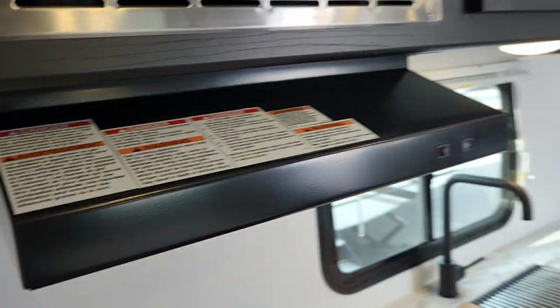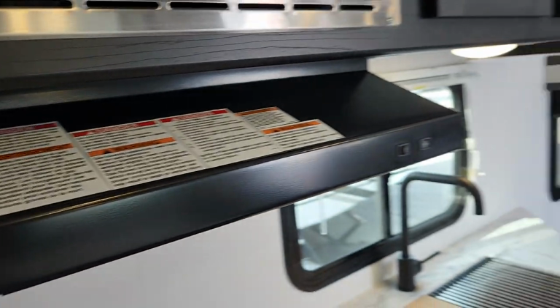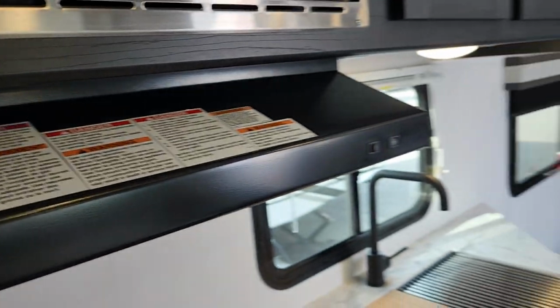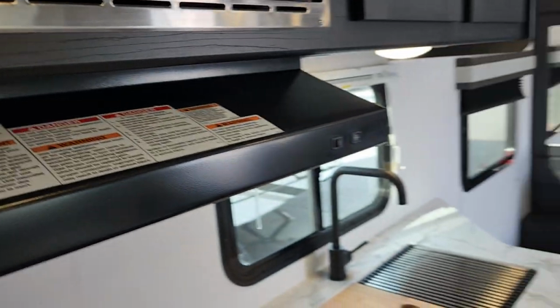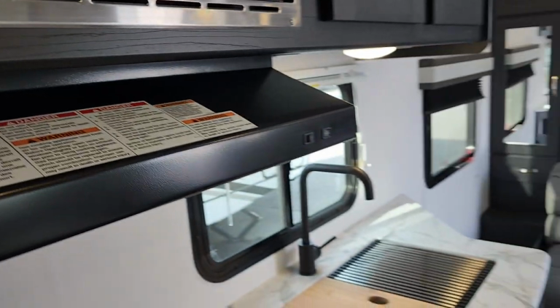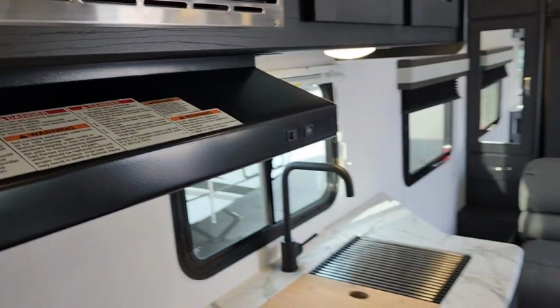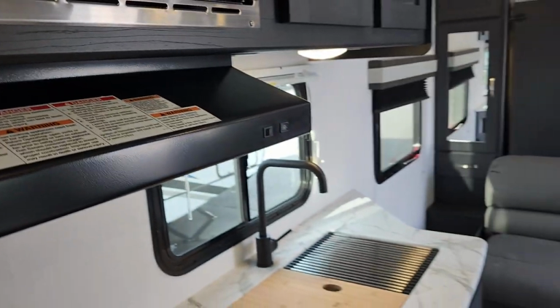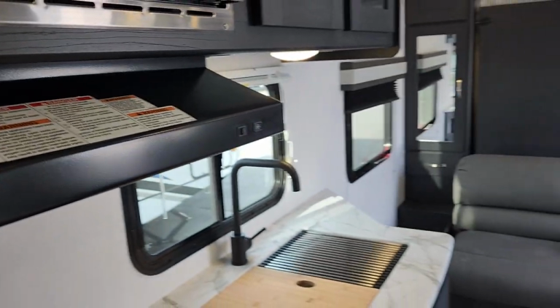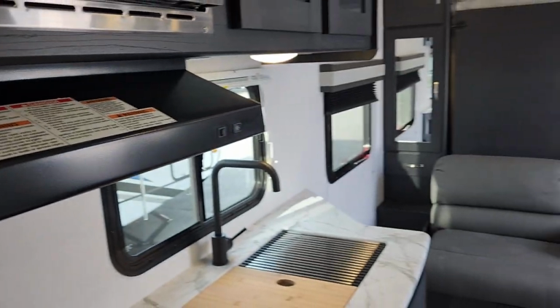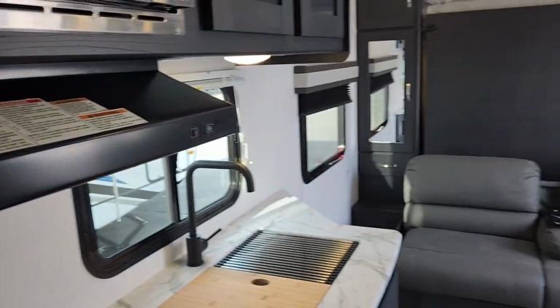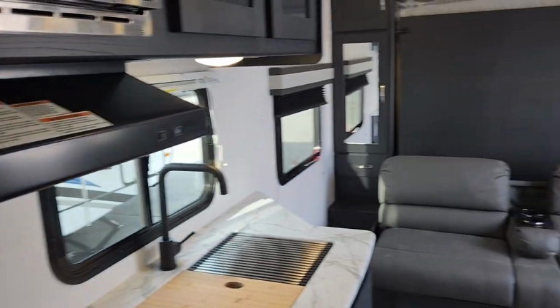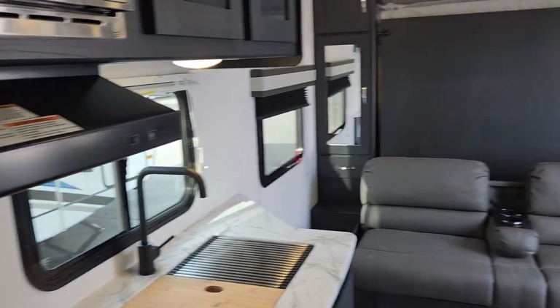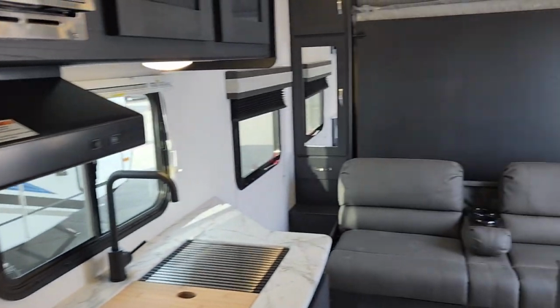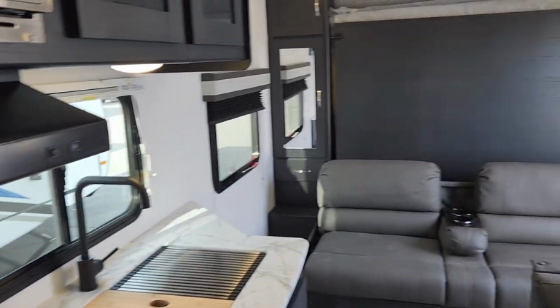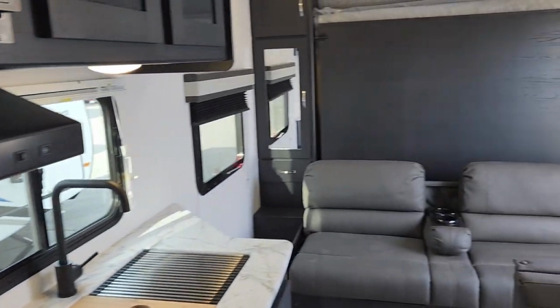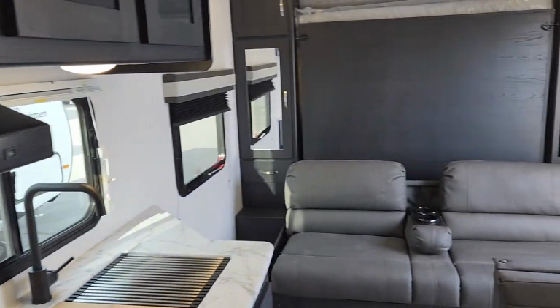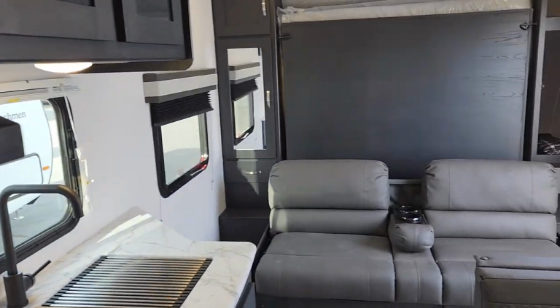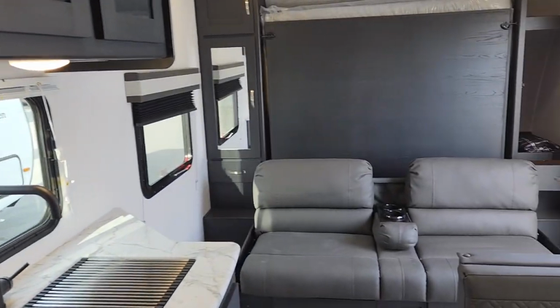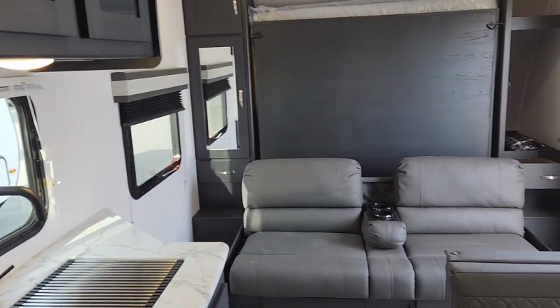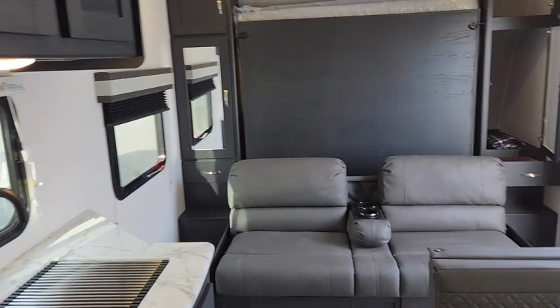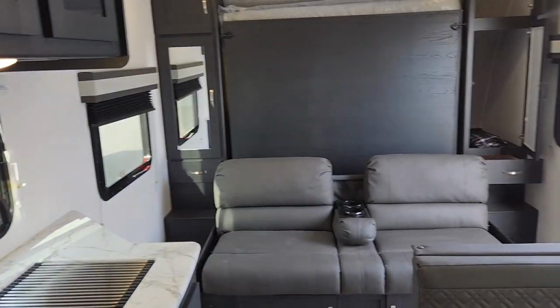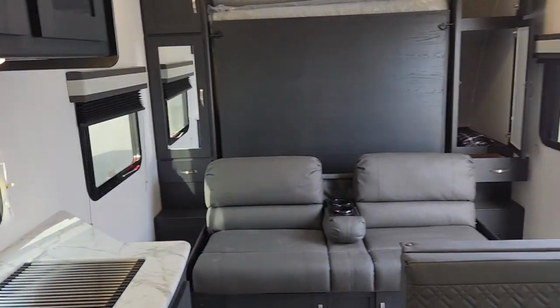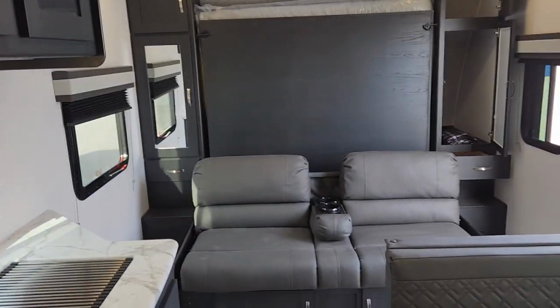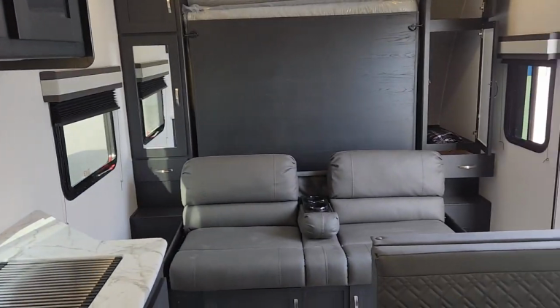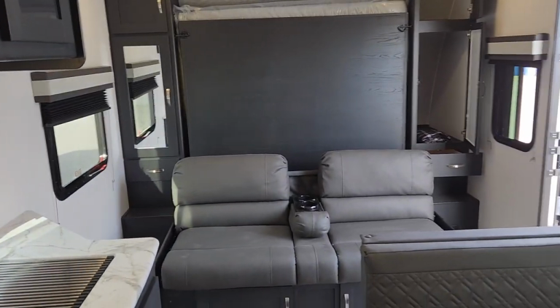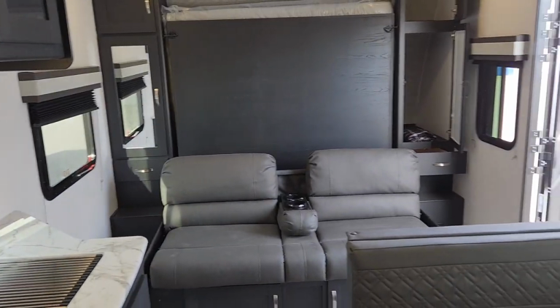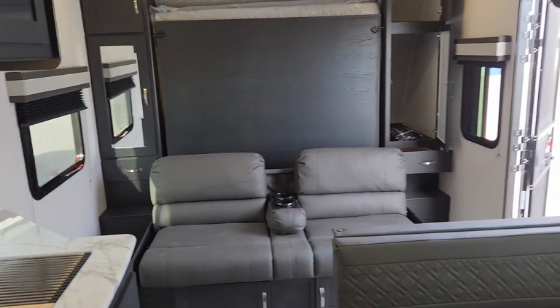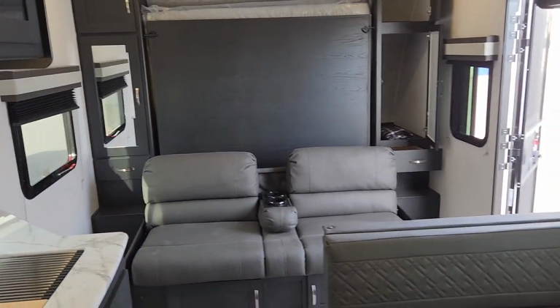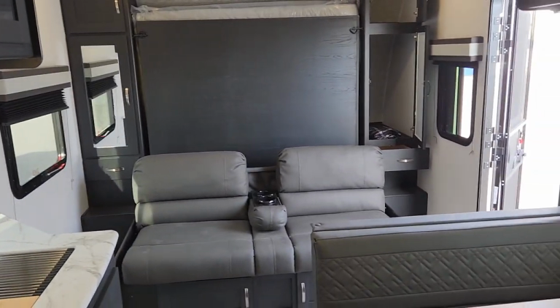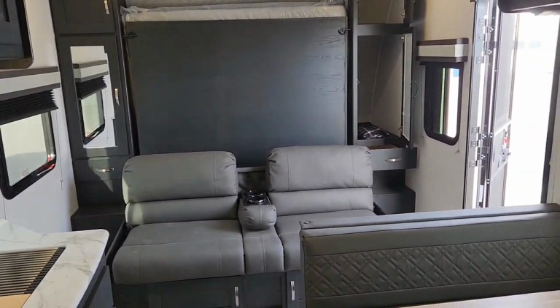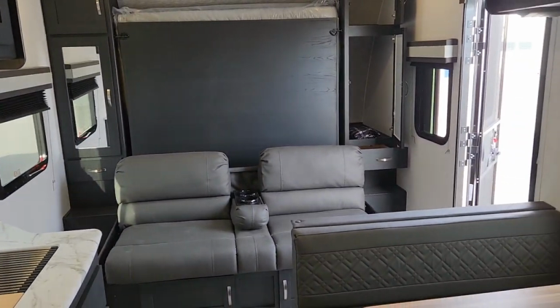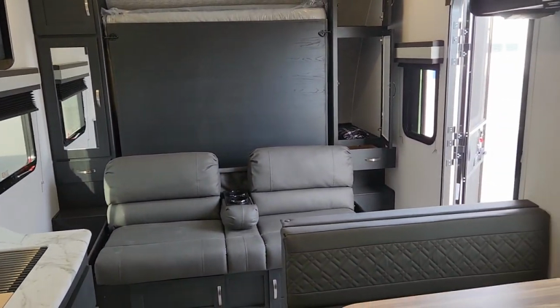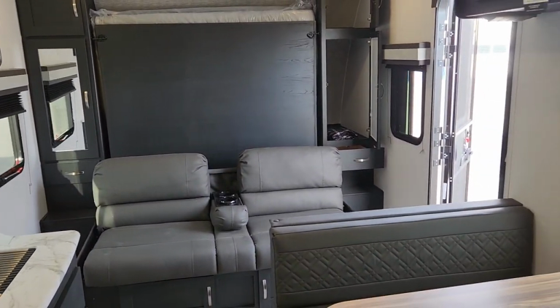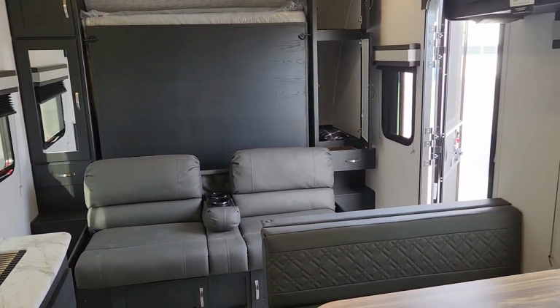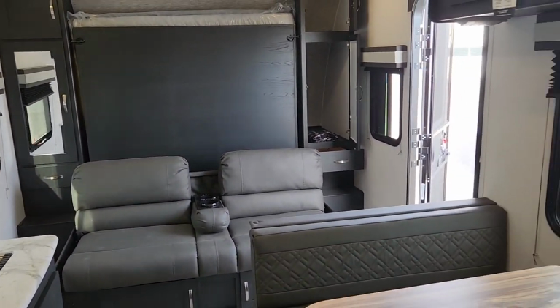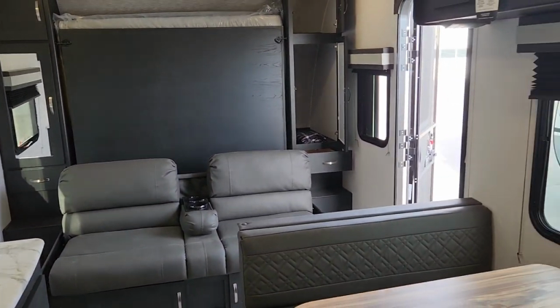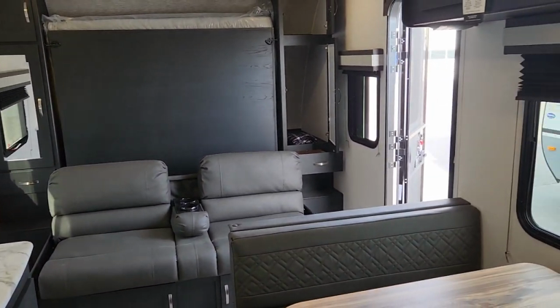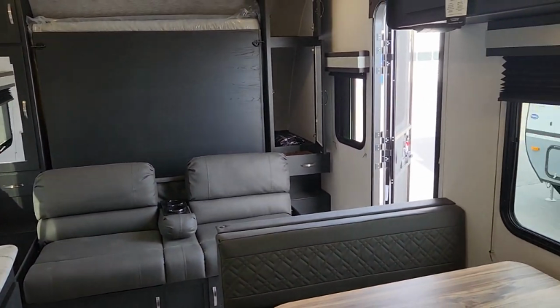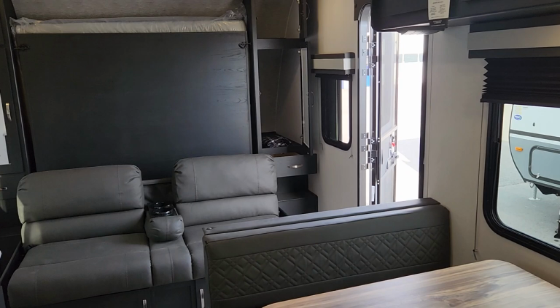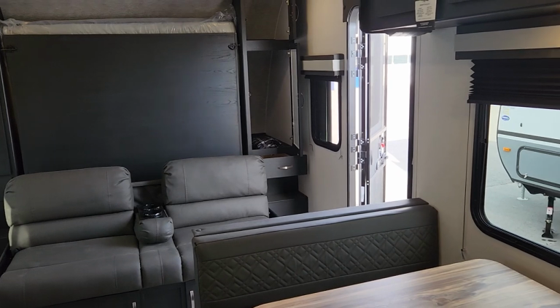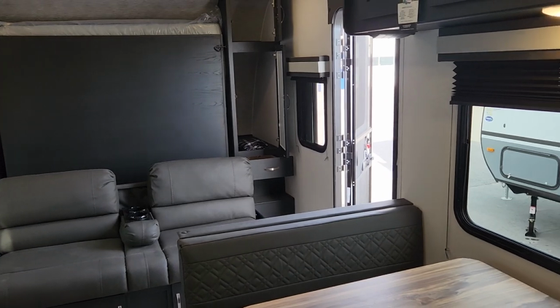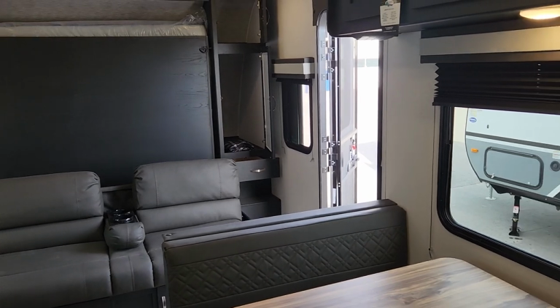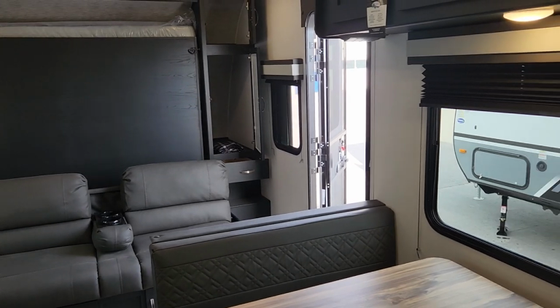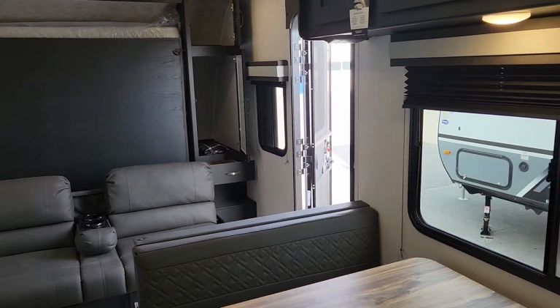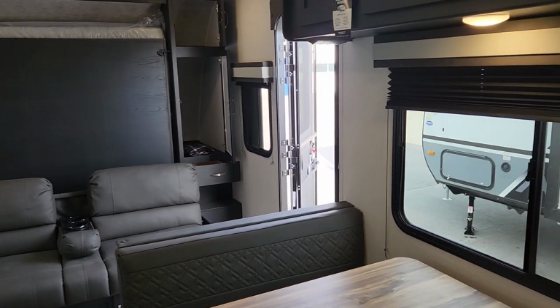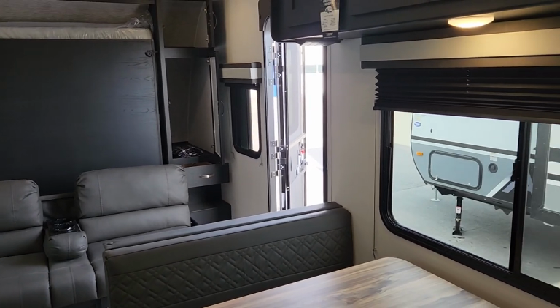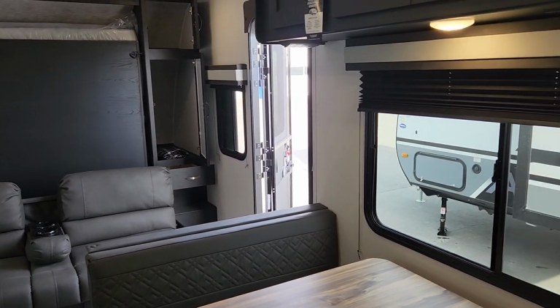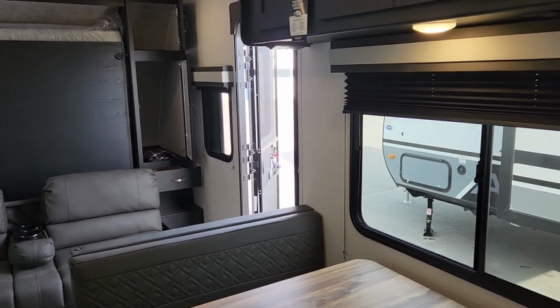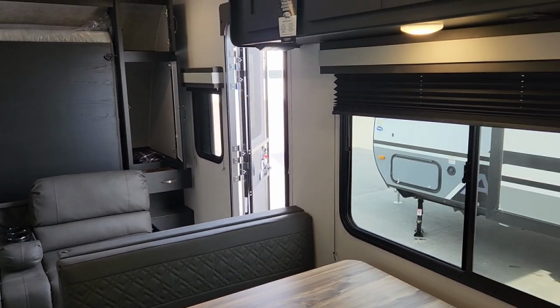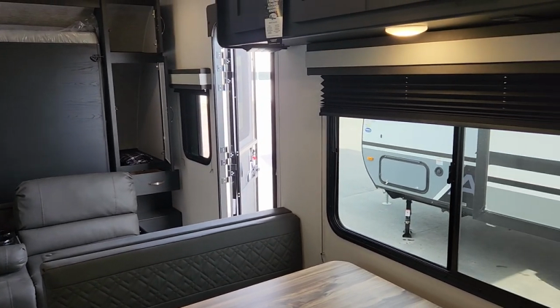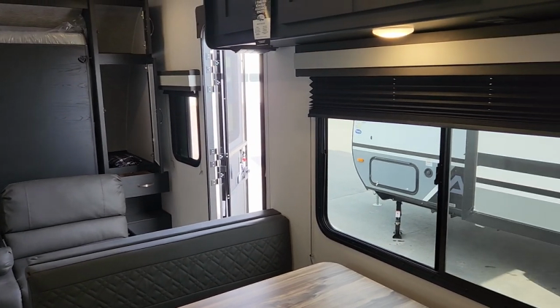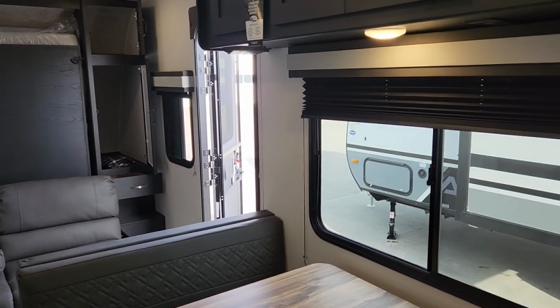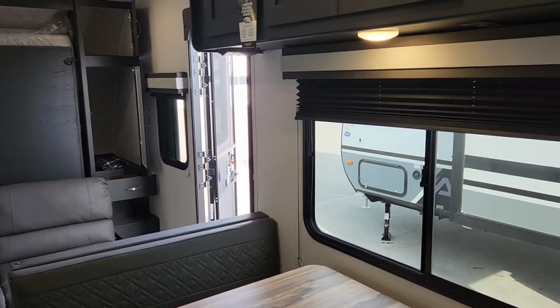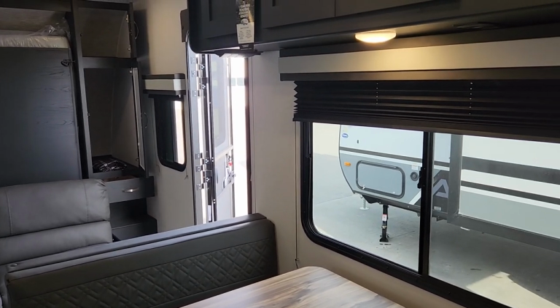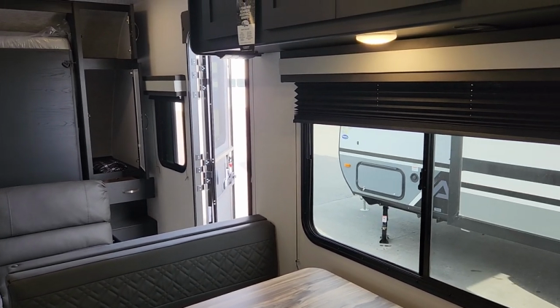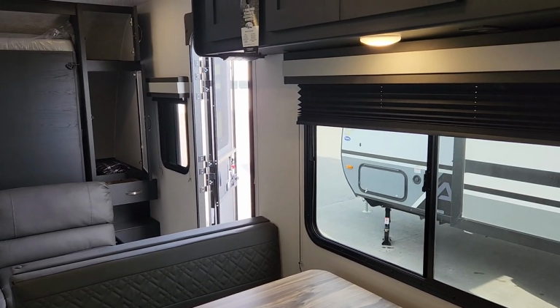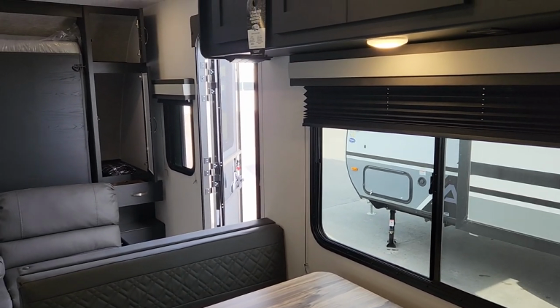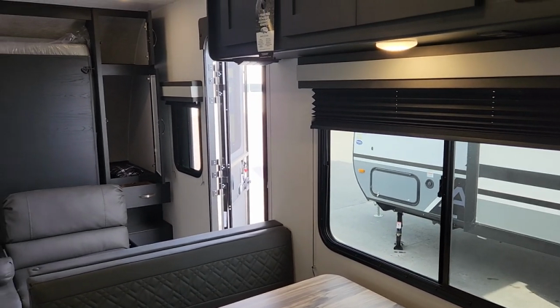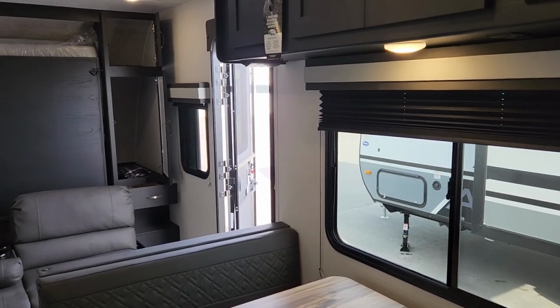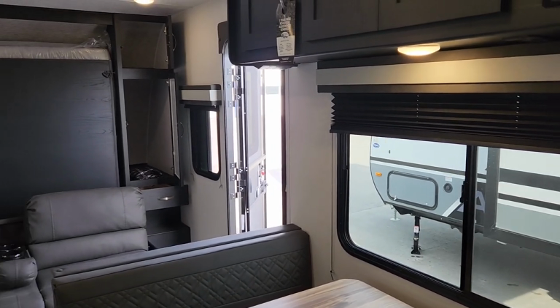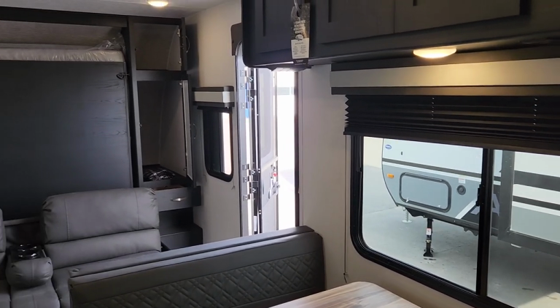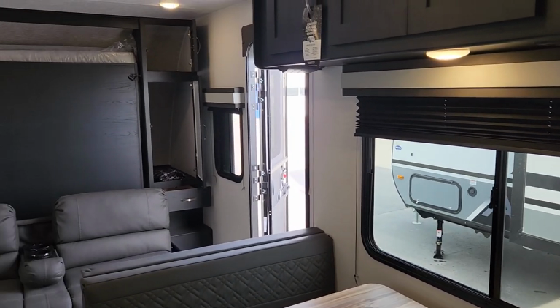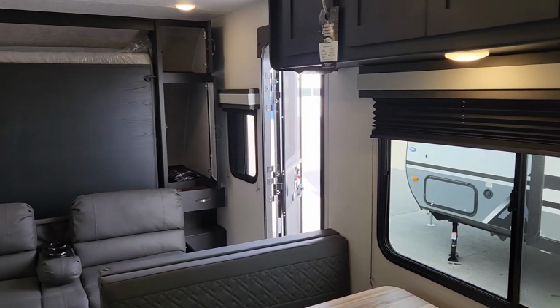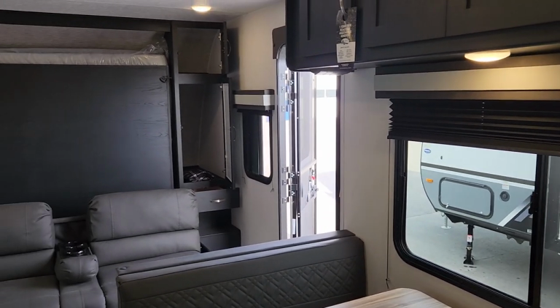I invite you down to Primar vCenter to come have a look at this brand new 2022 SE in Coachman's Freedom Express SE Series.